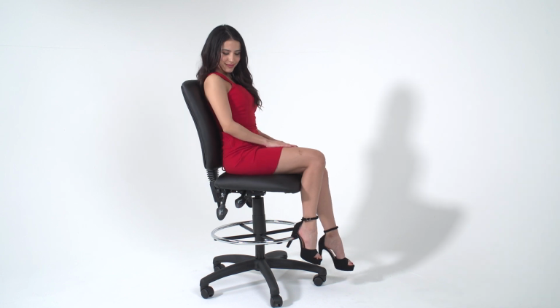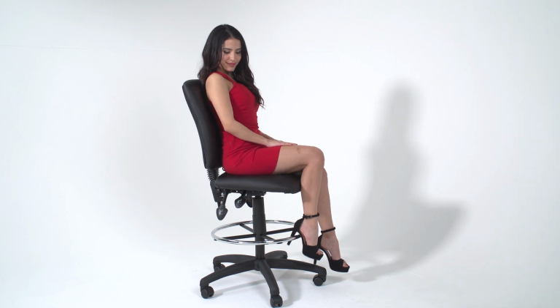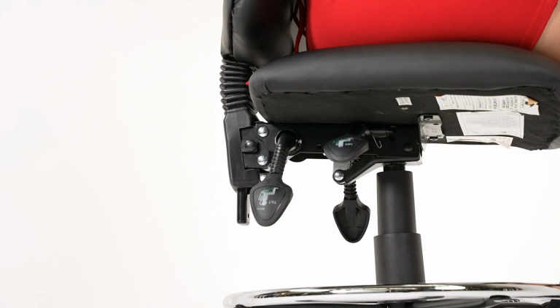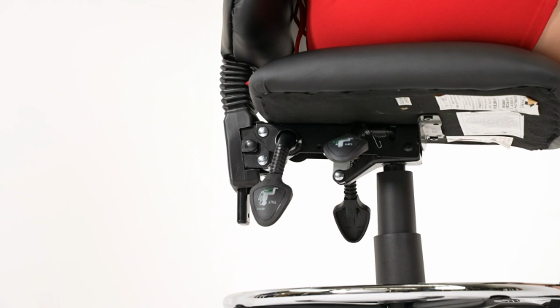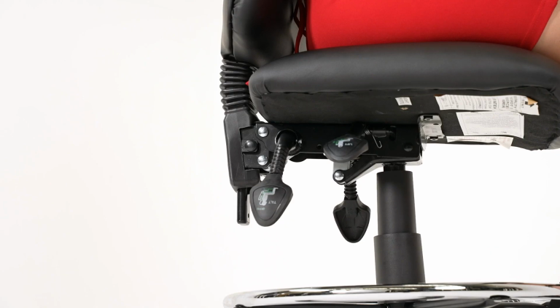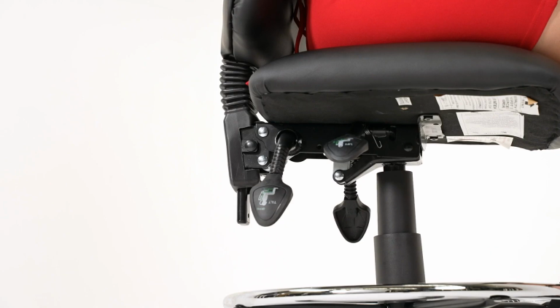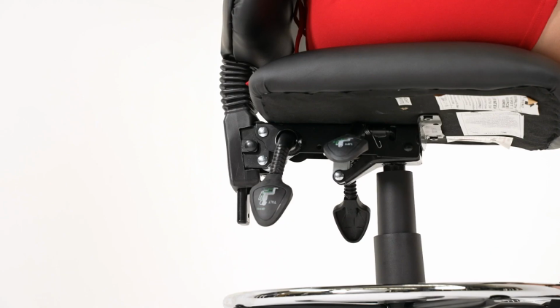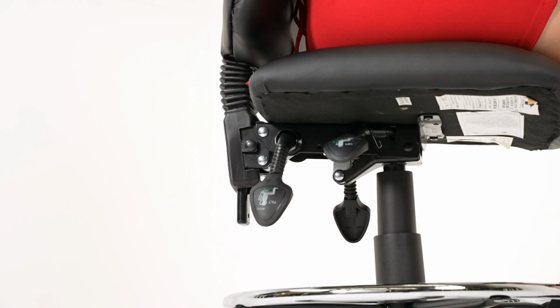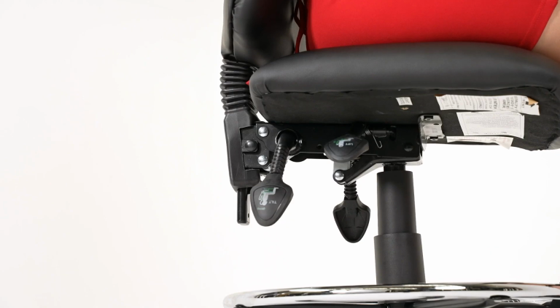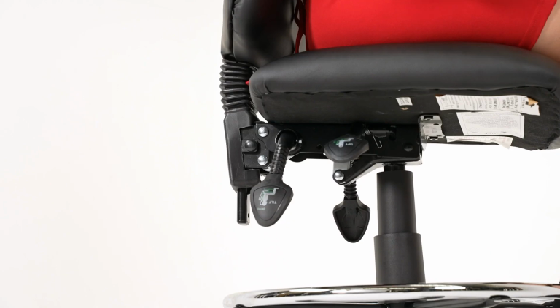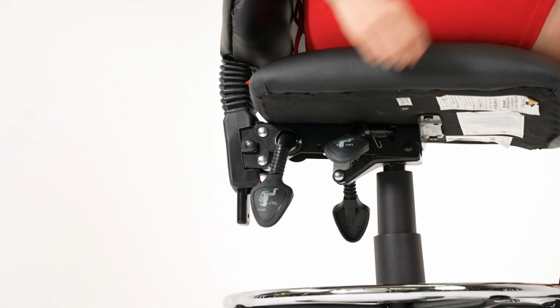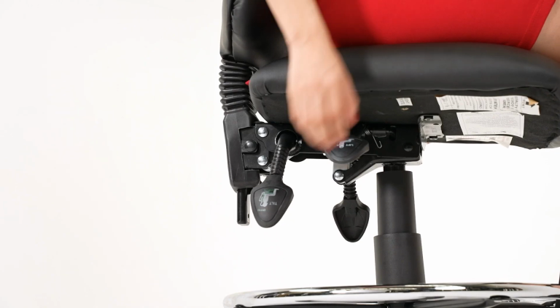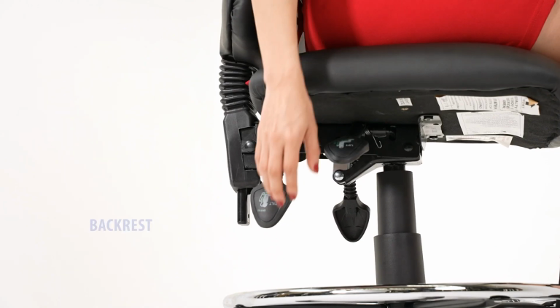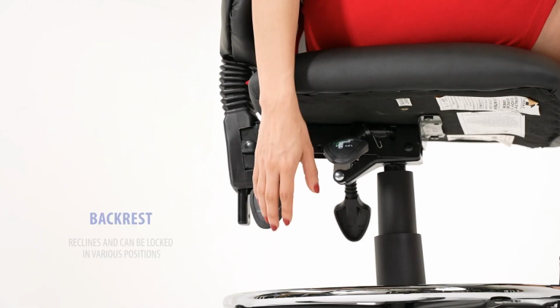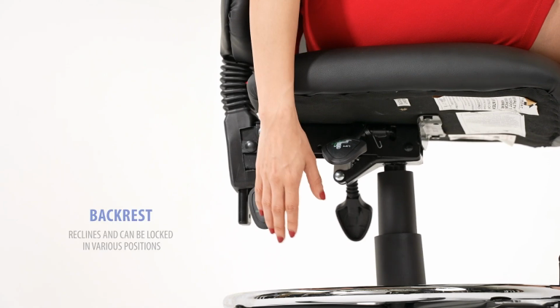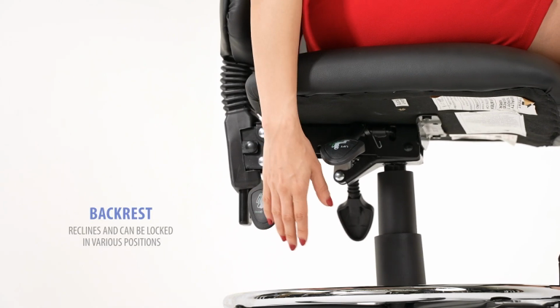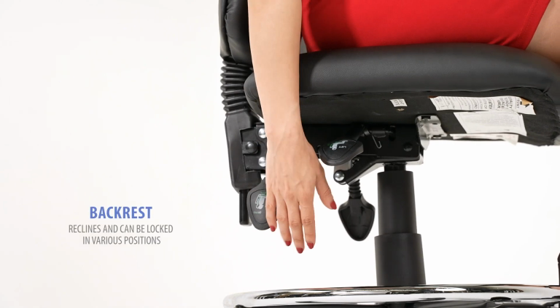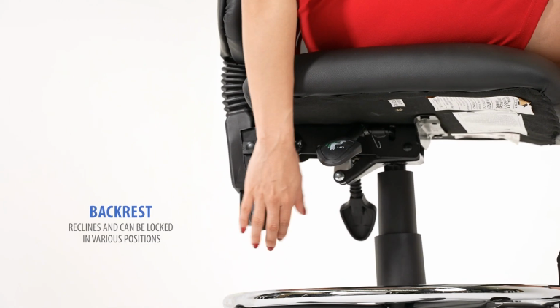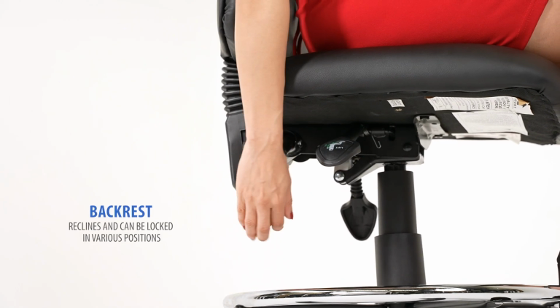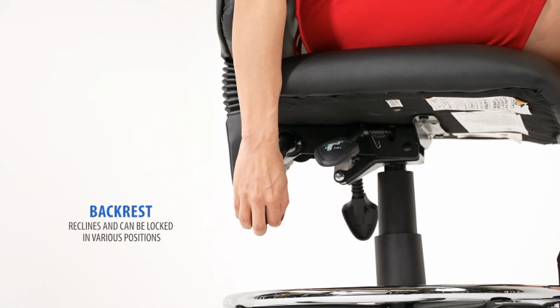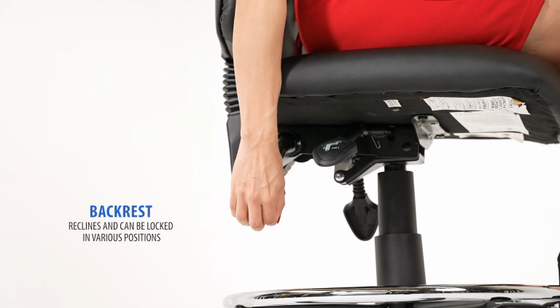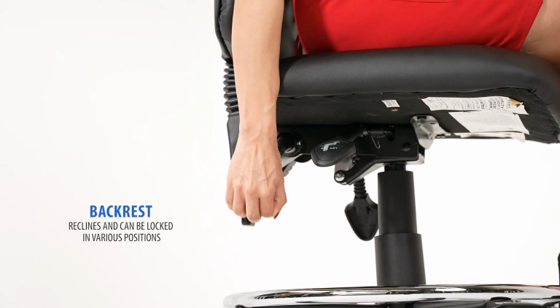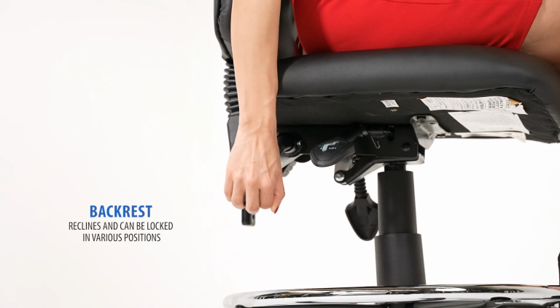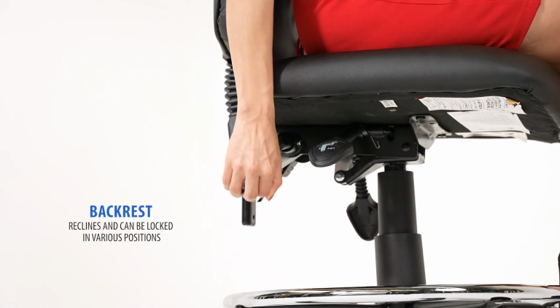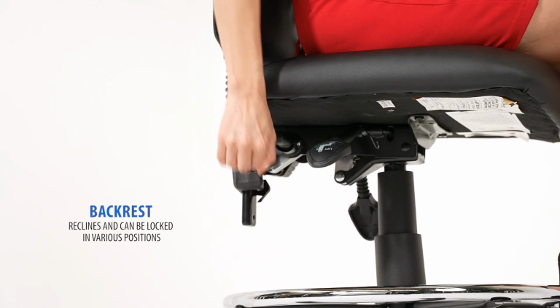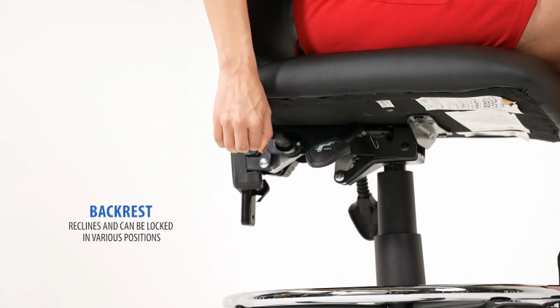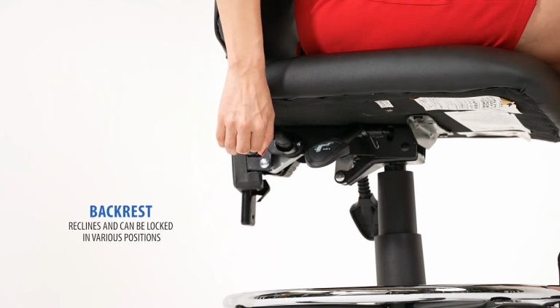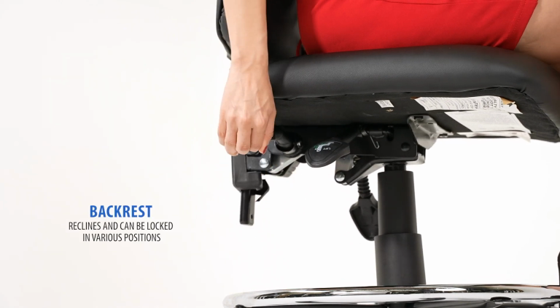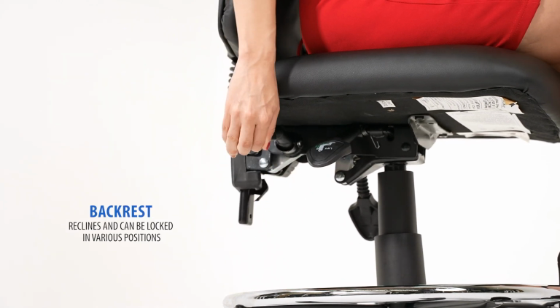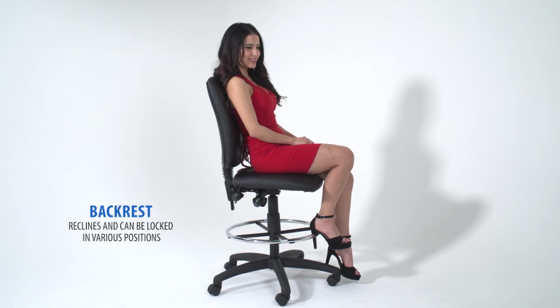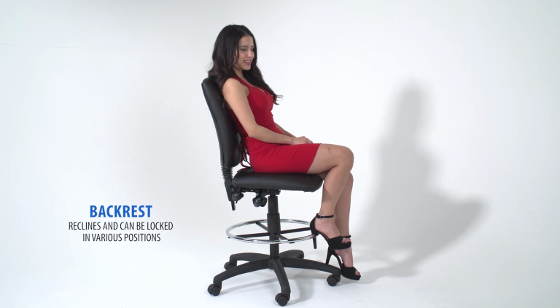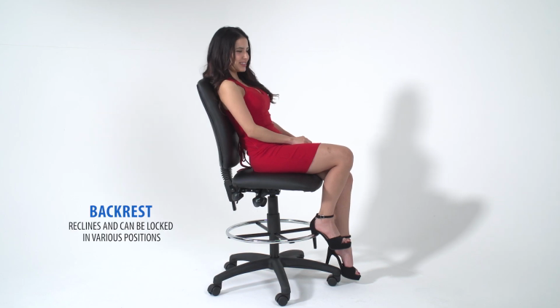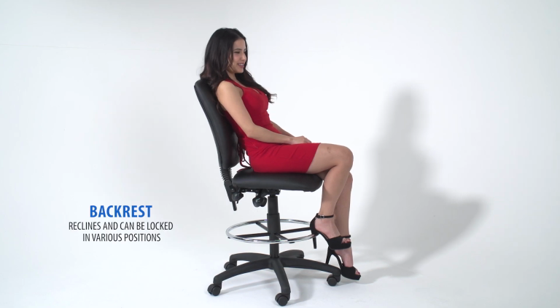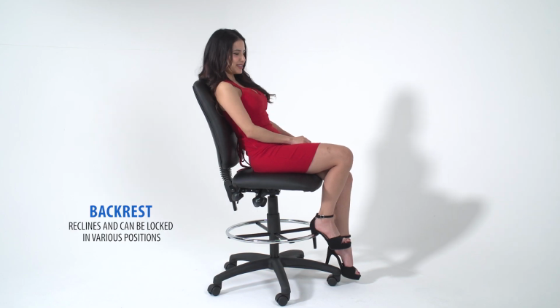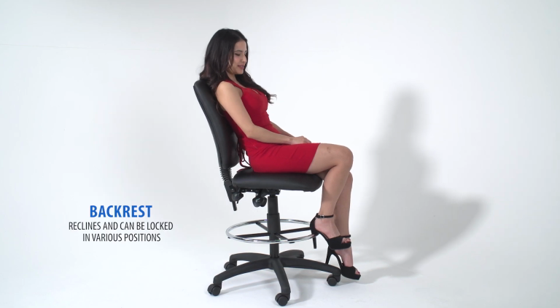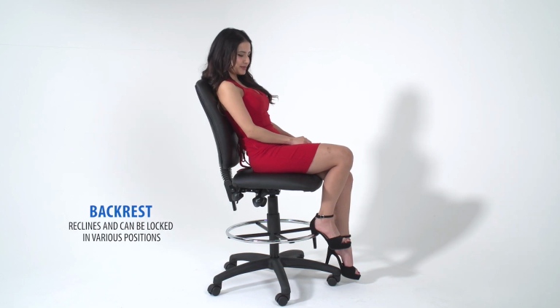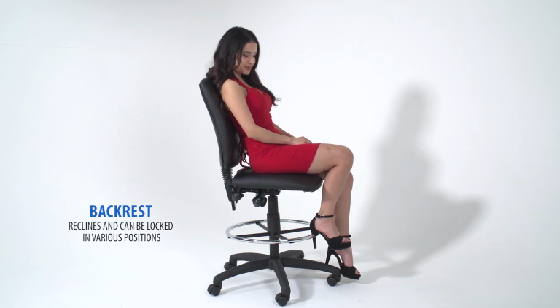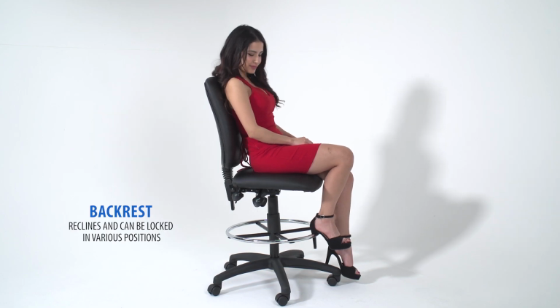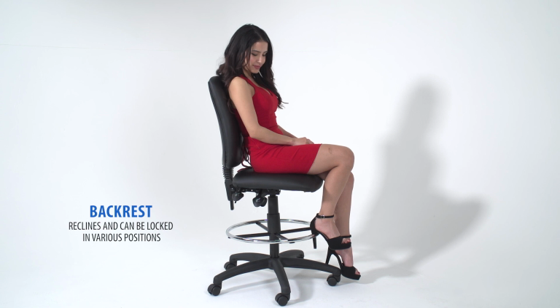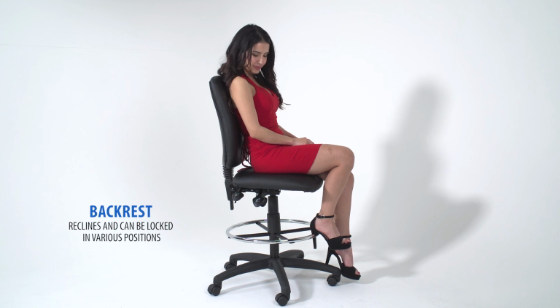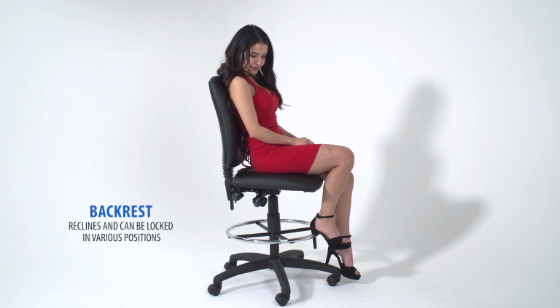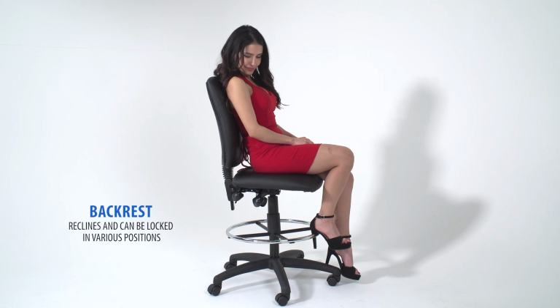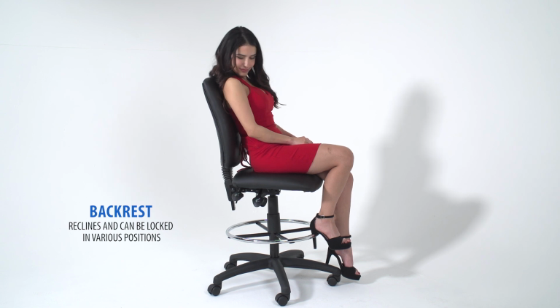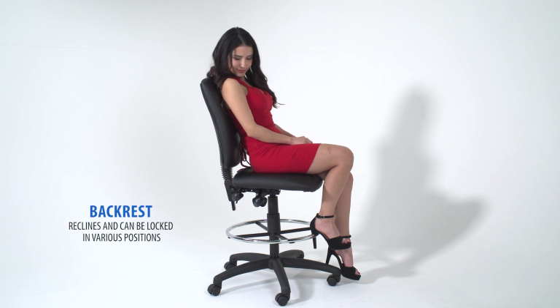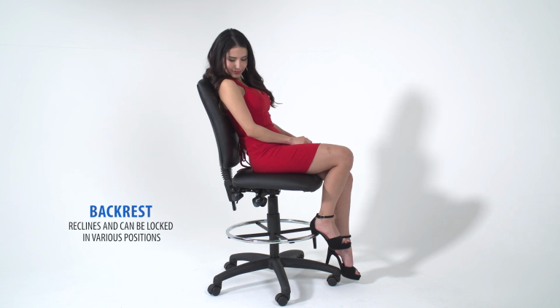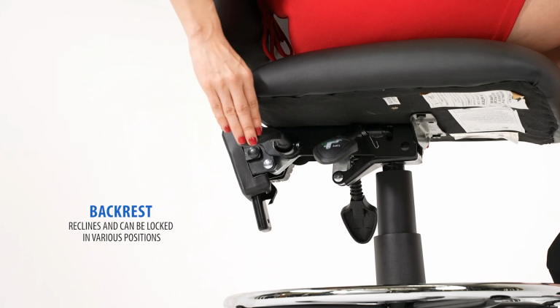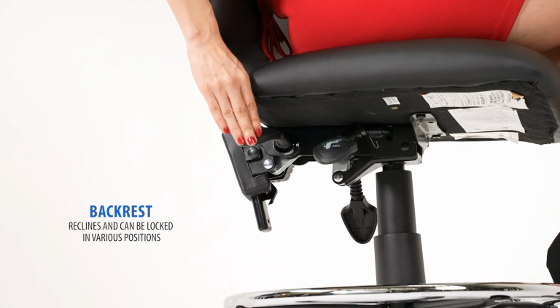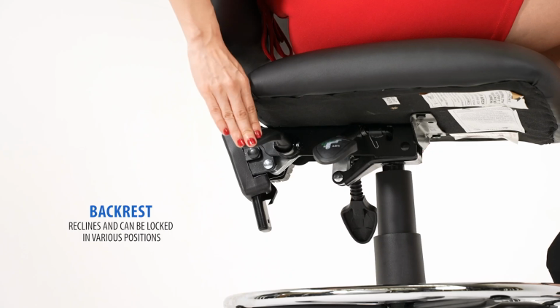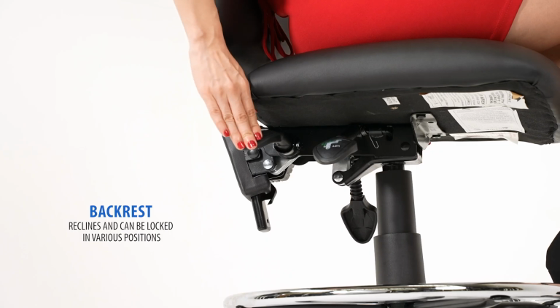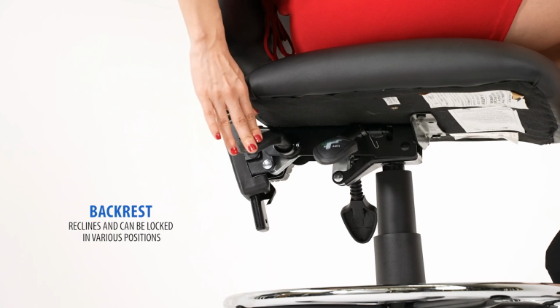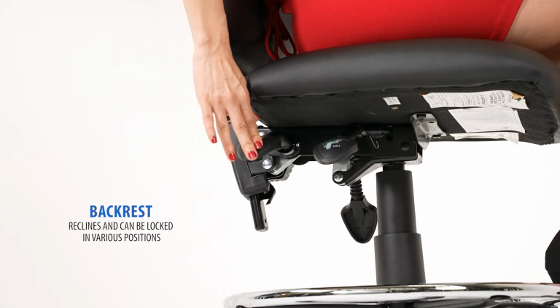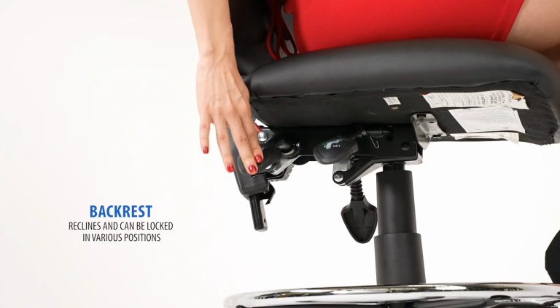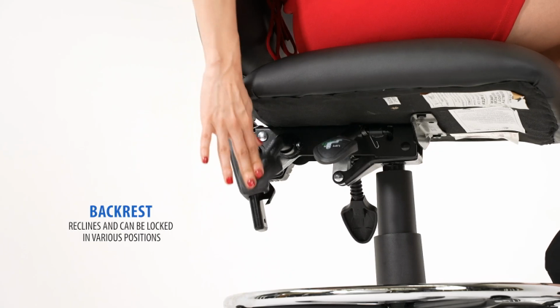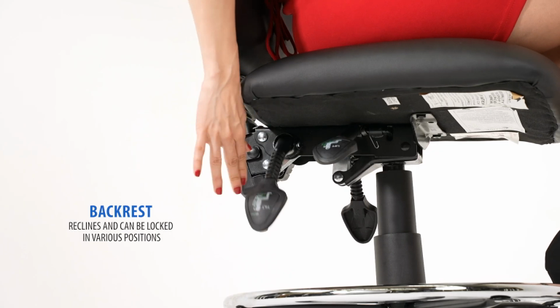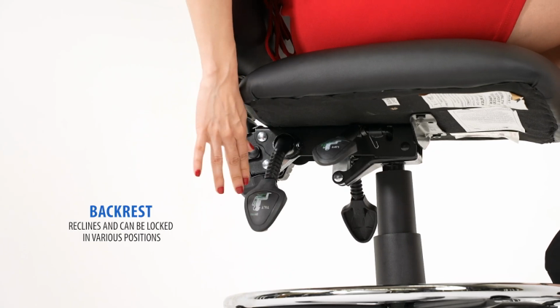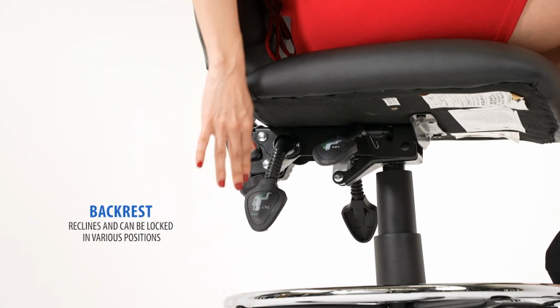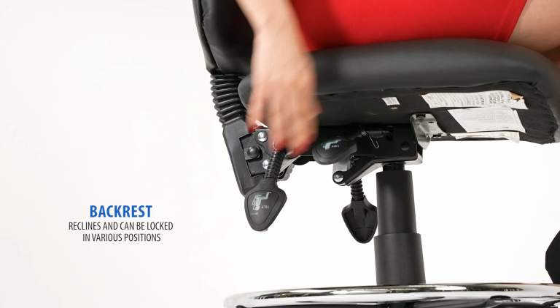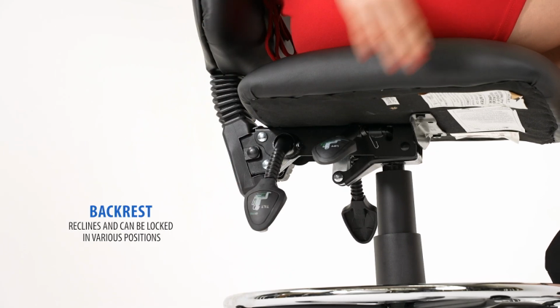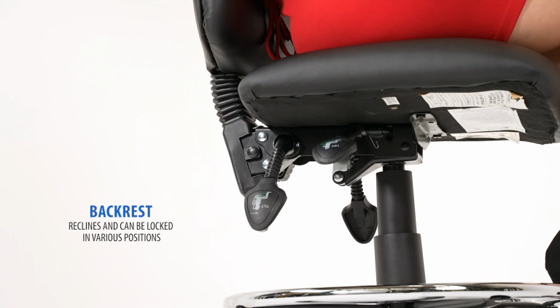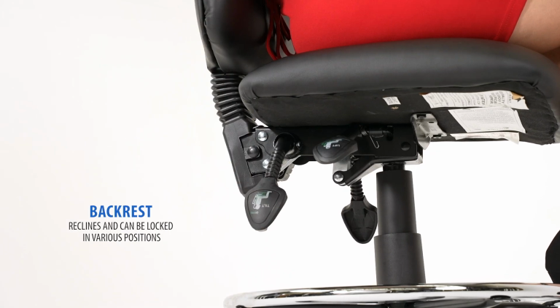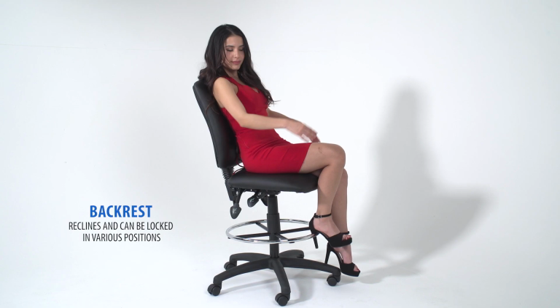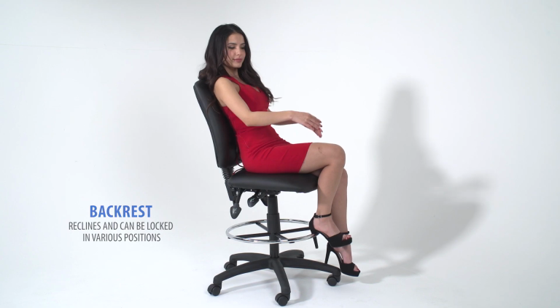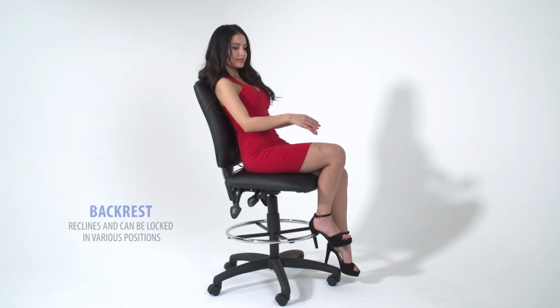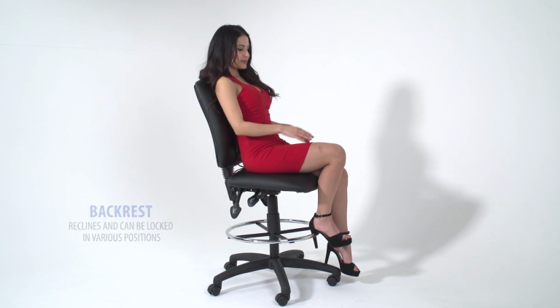Pull the second paddle up to allow the back to recline. Push the handle down to lock the back into your desired position.